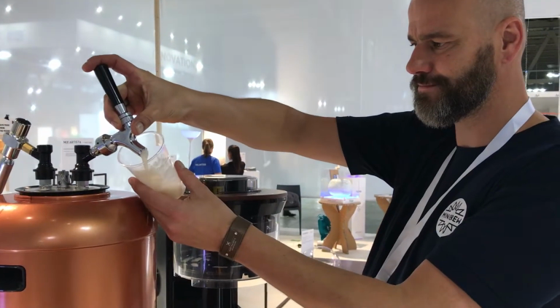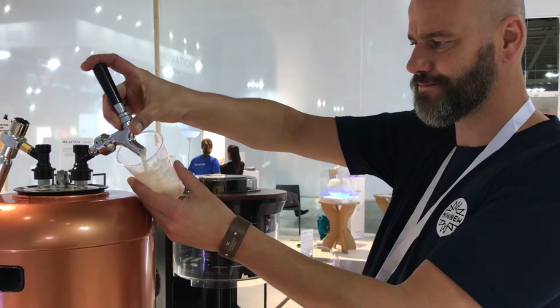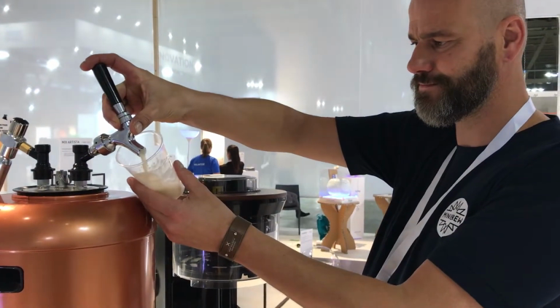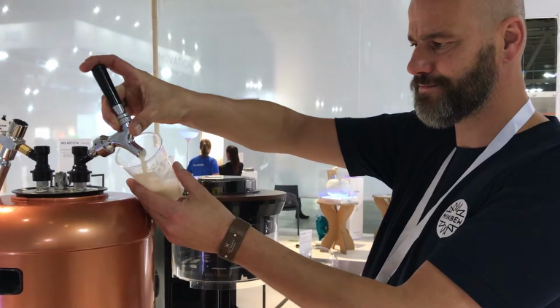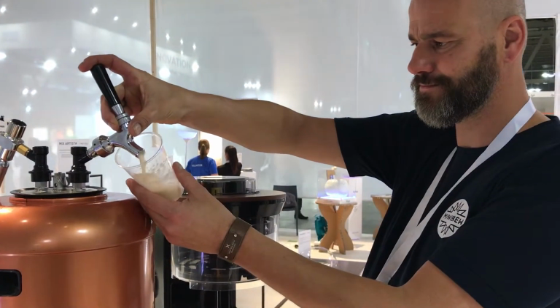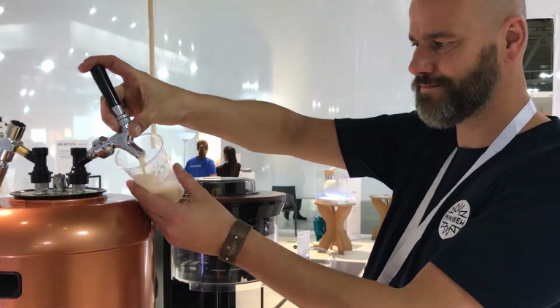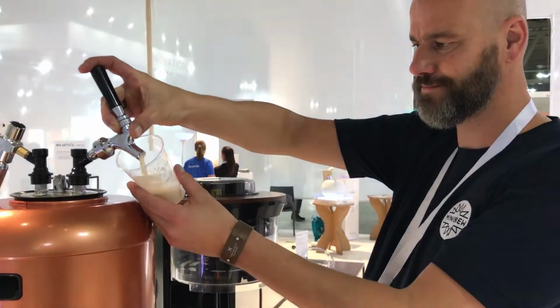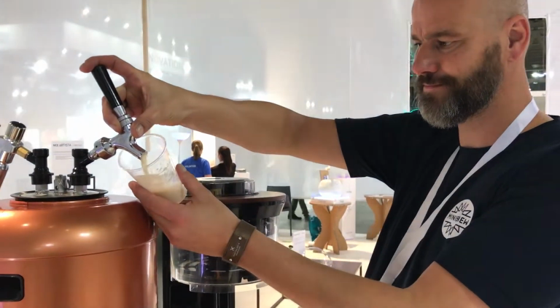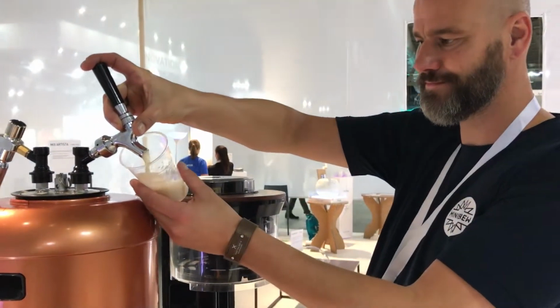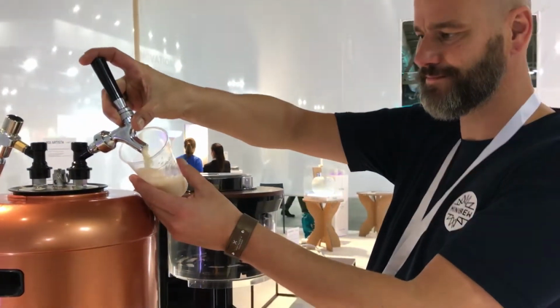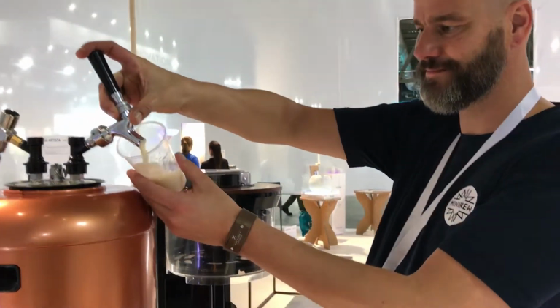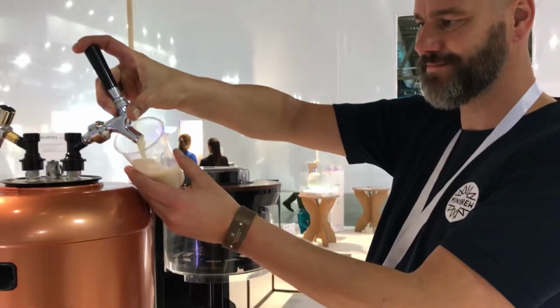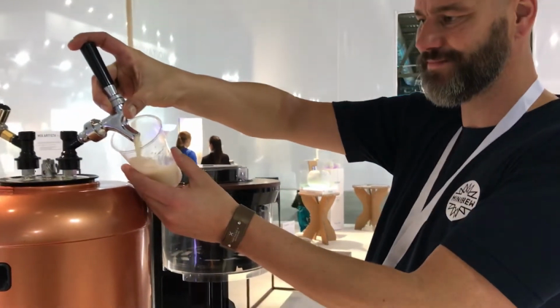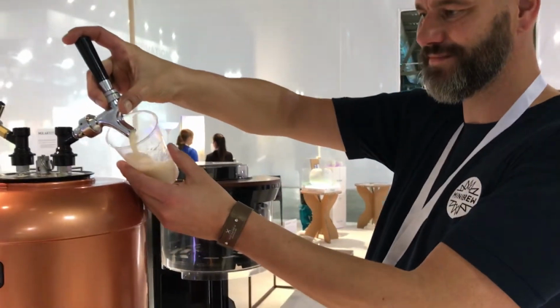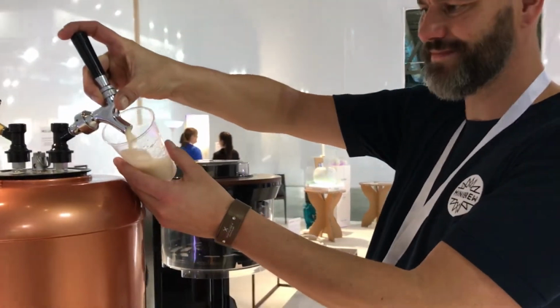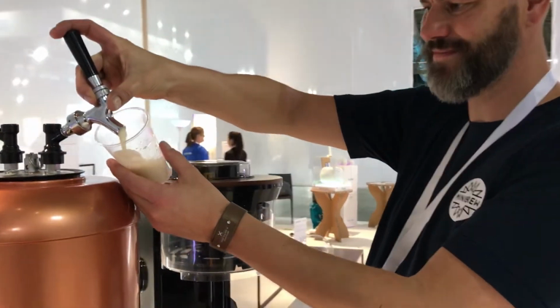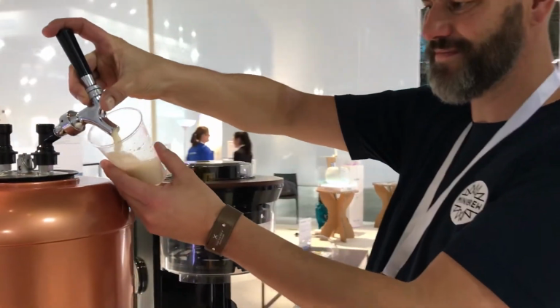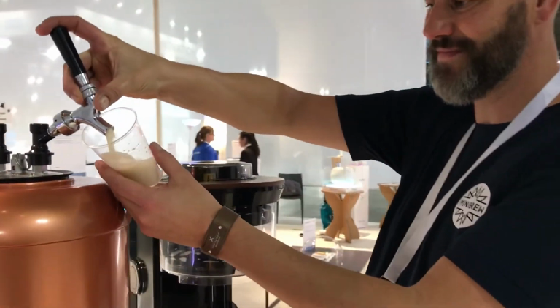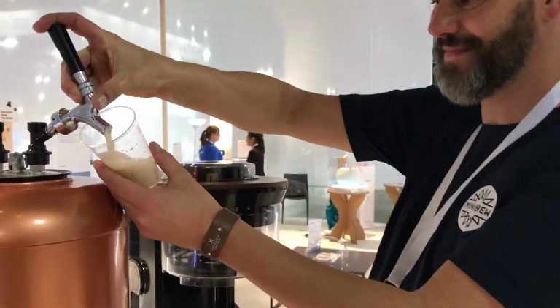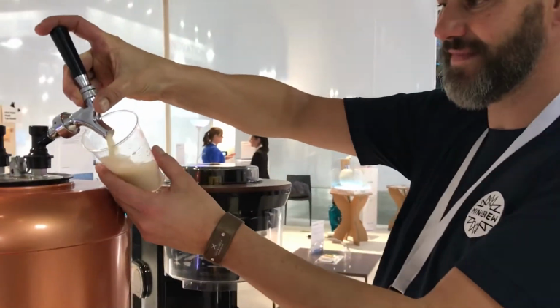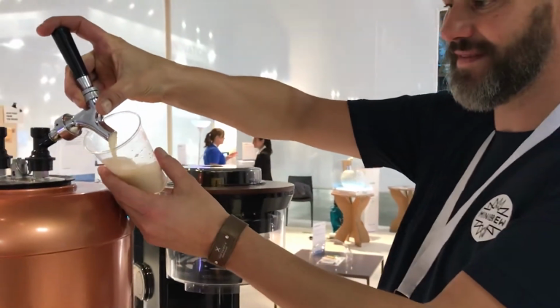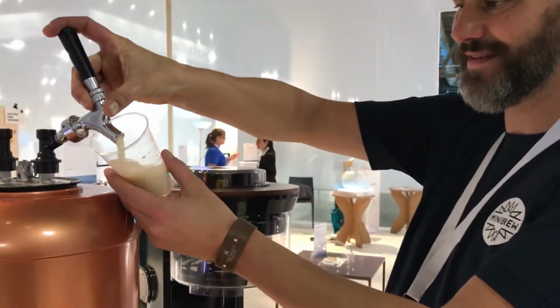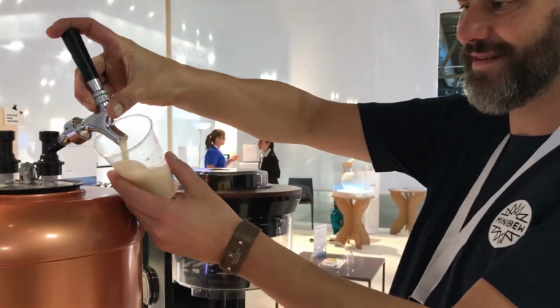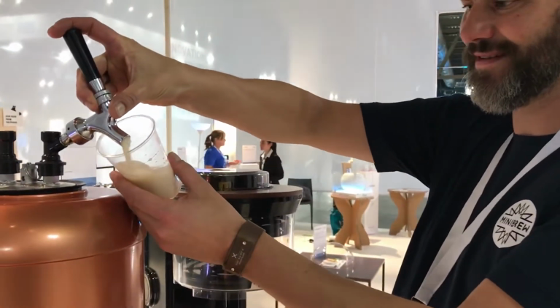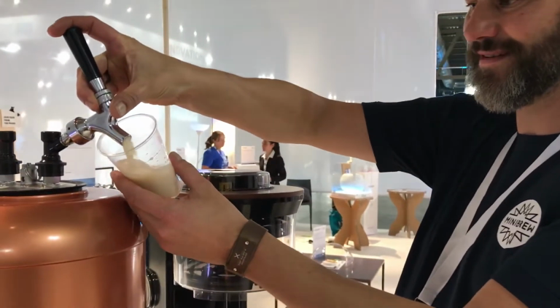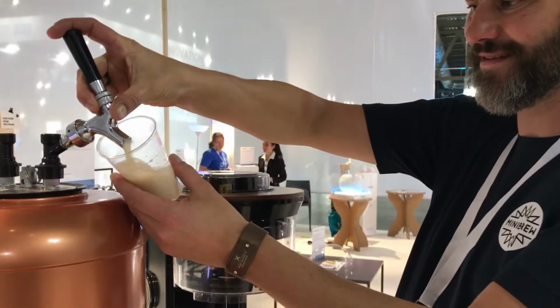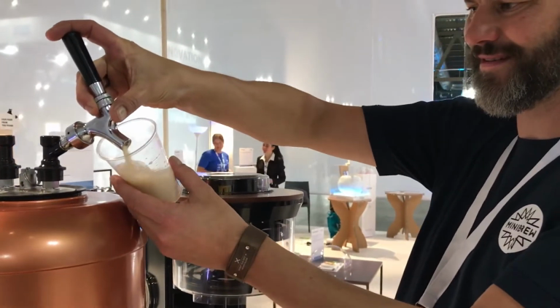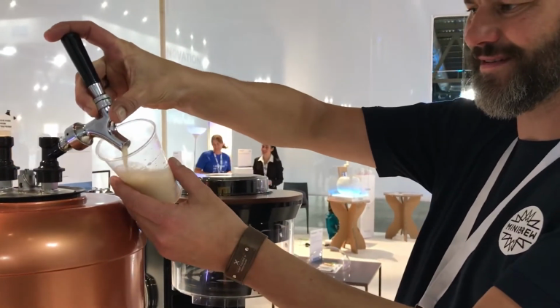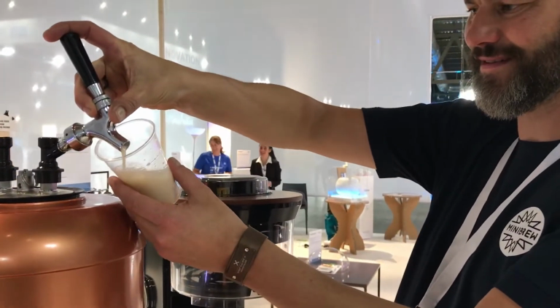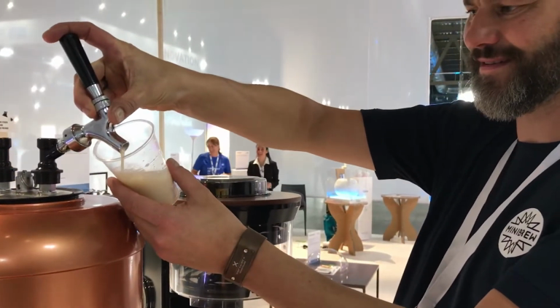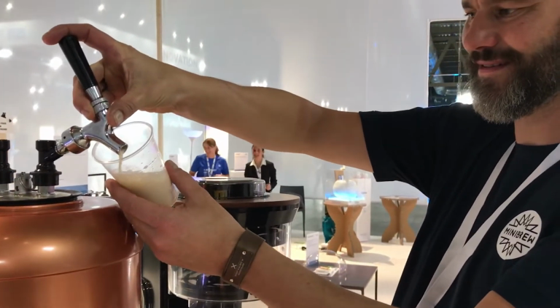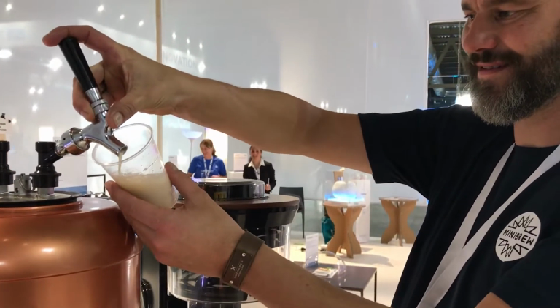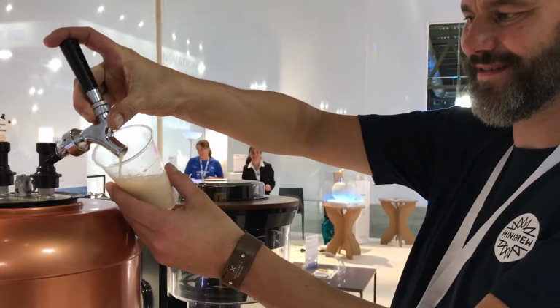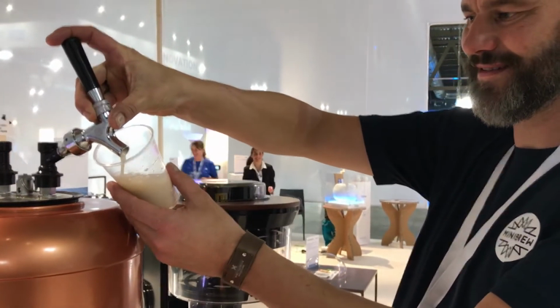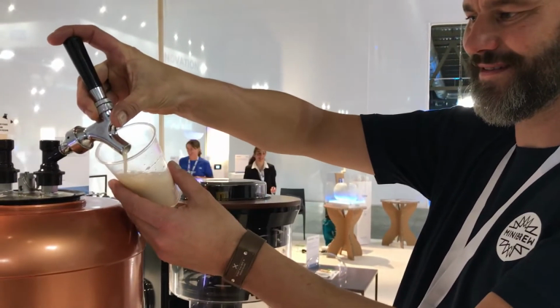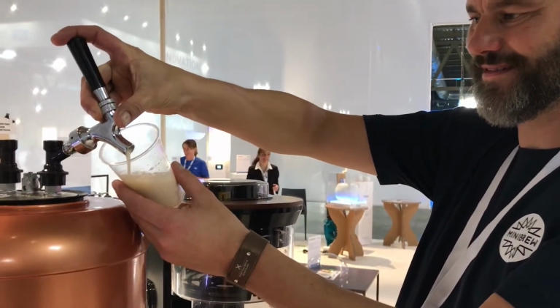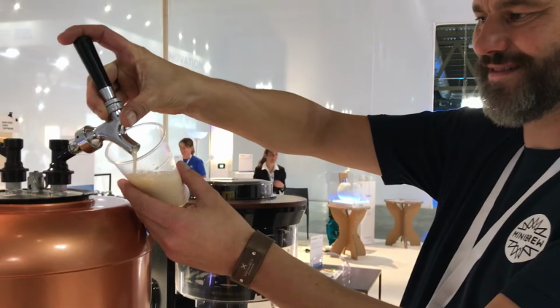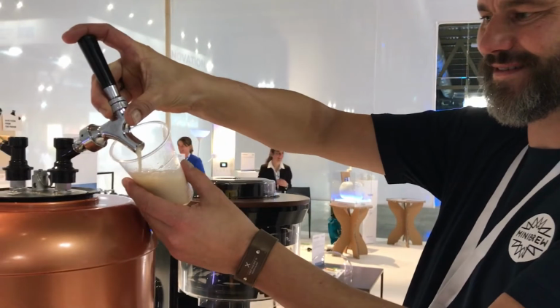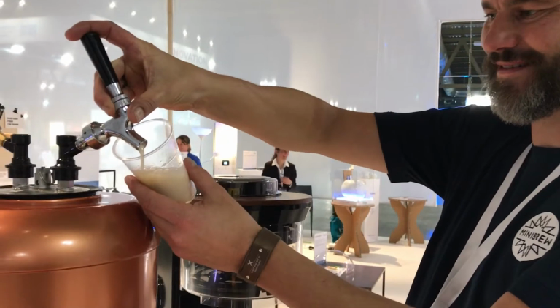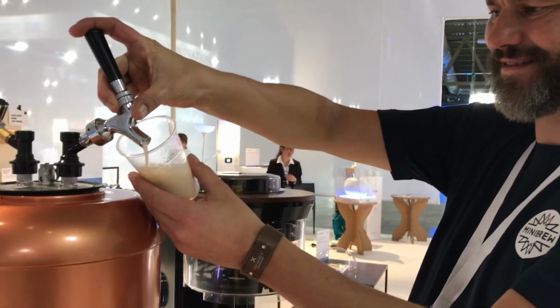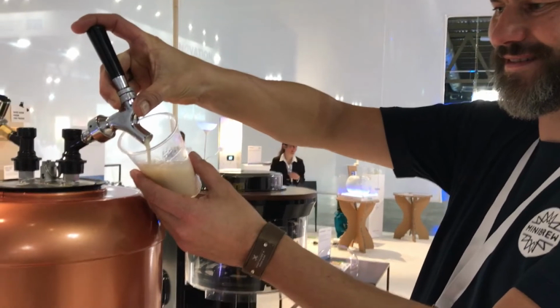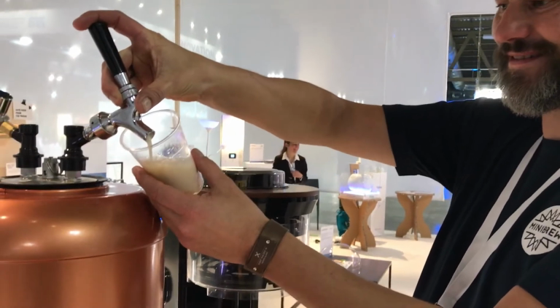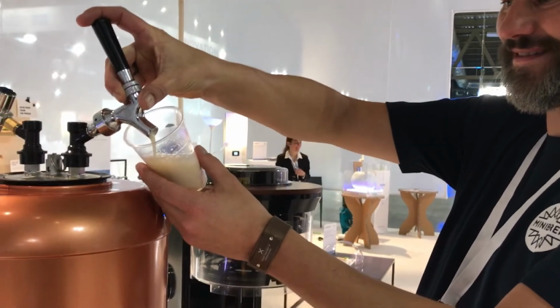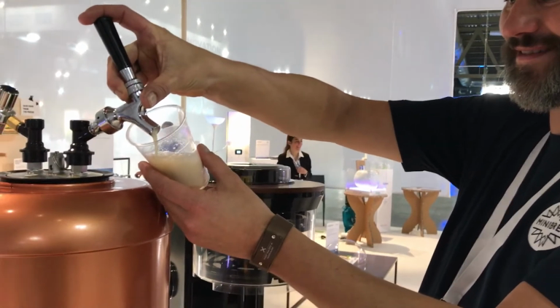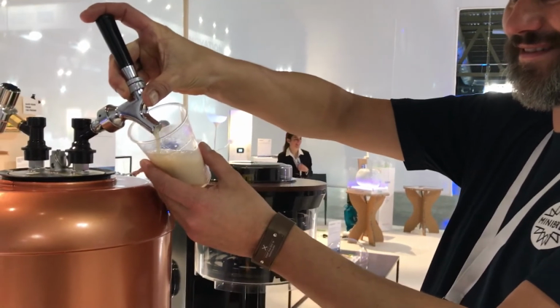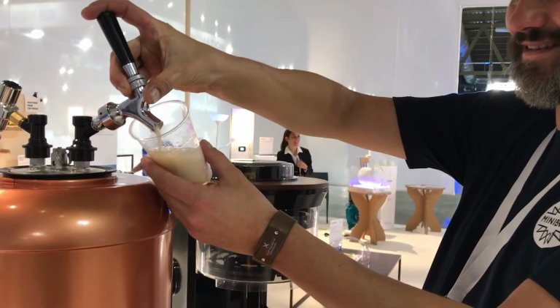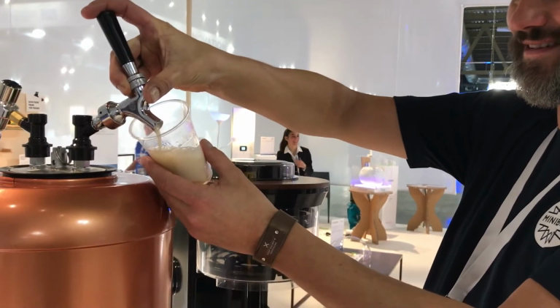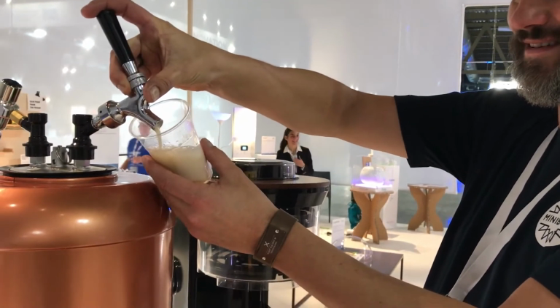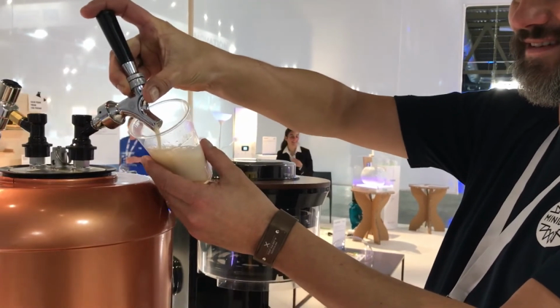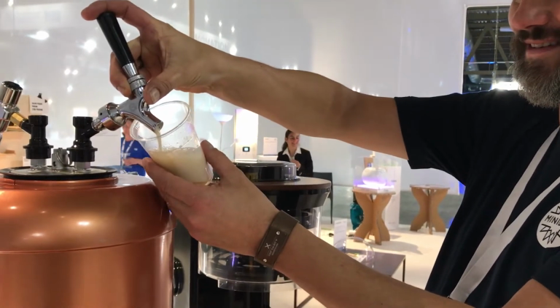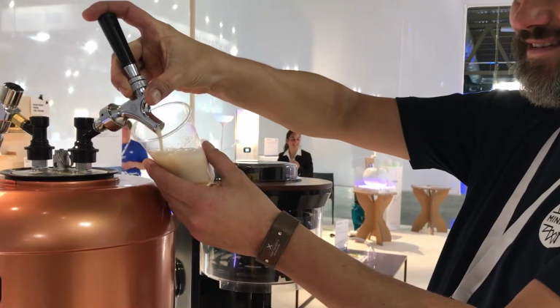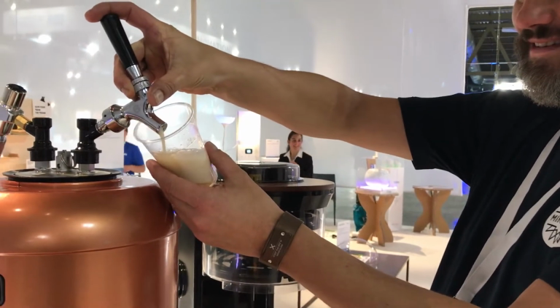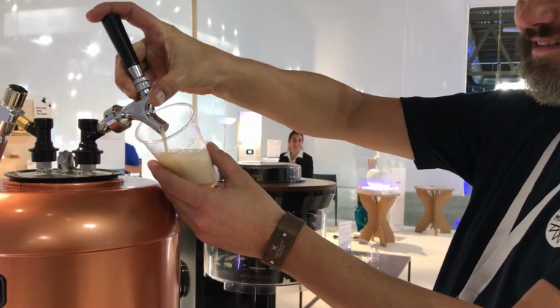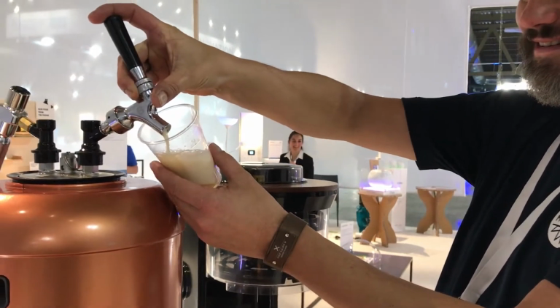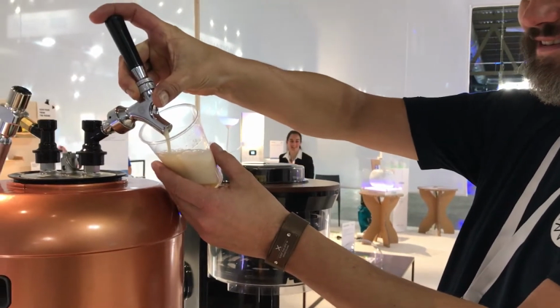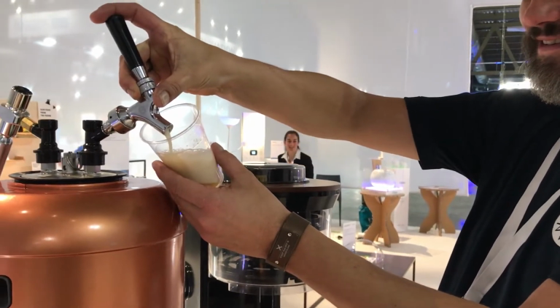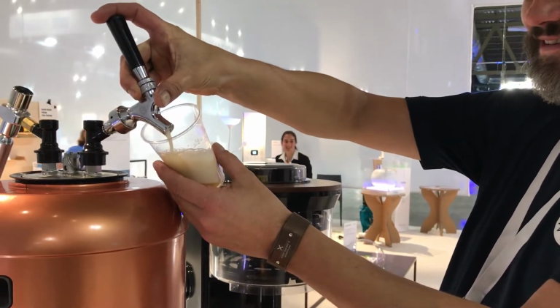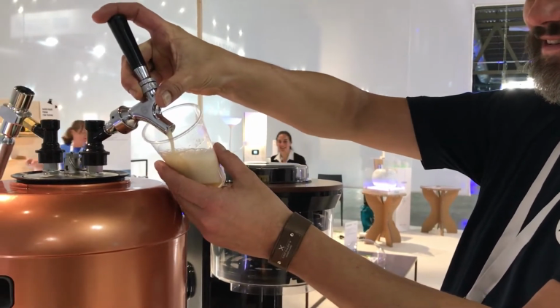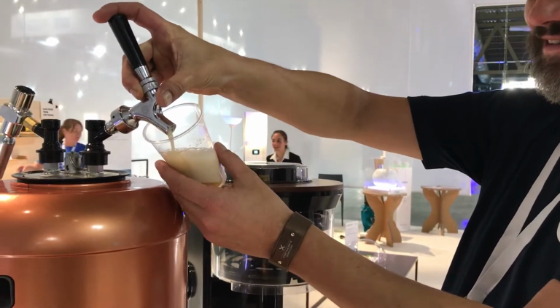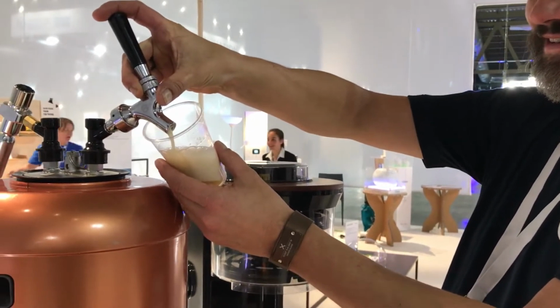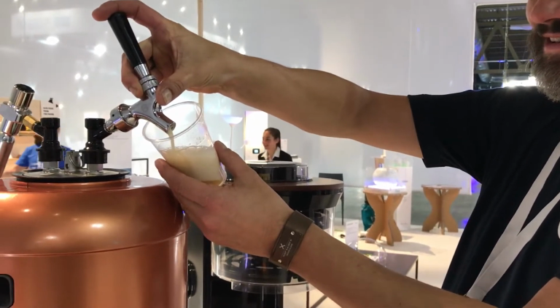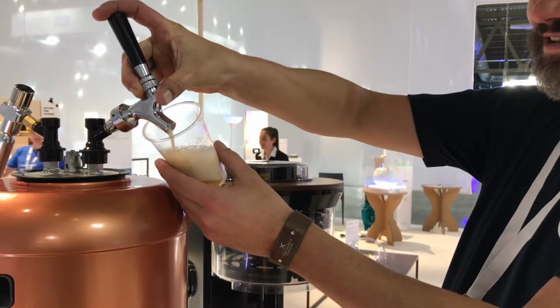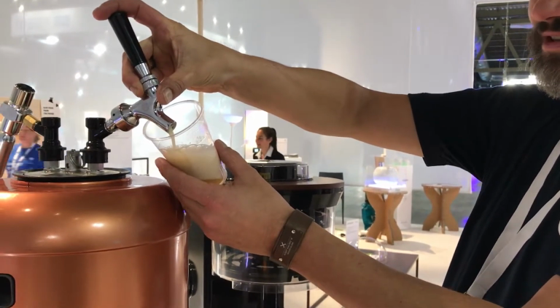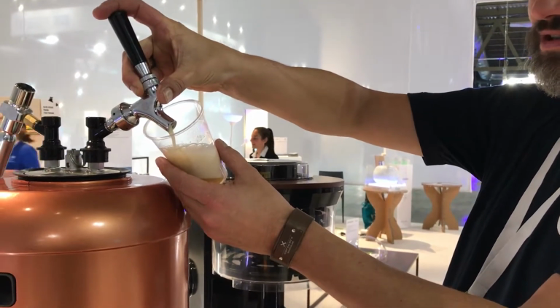I'm interviewing Oliver with MiniBrew. You guys are making a beer brewing appliance and you're pouring me some beer, which I'm excited for.